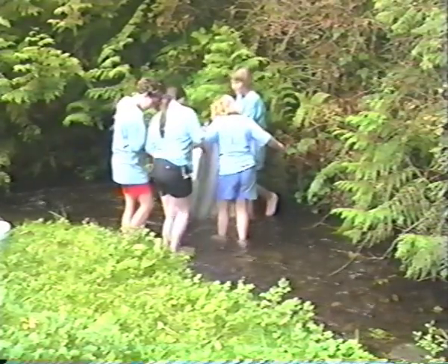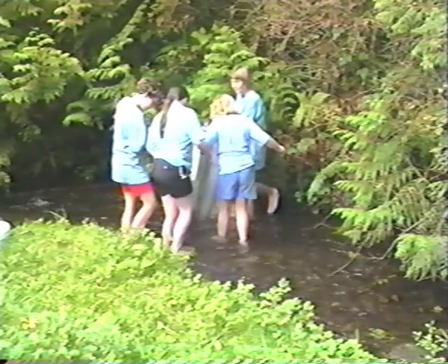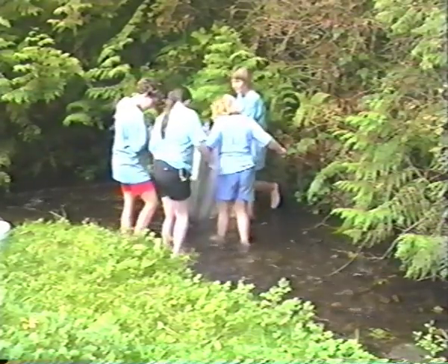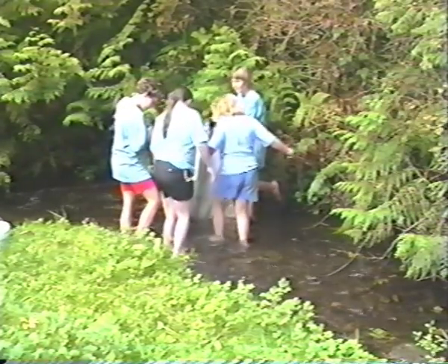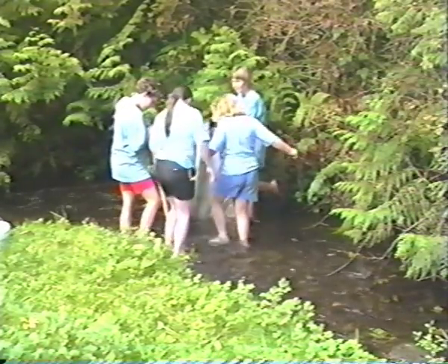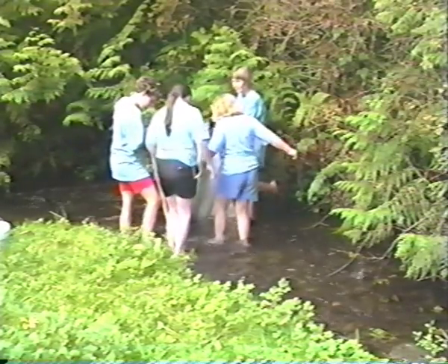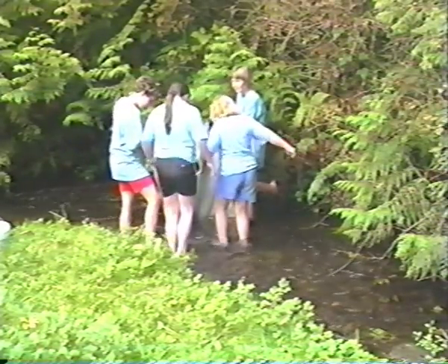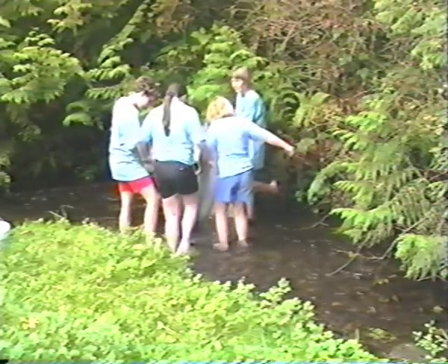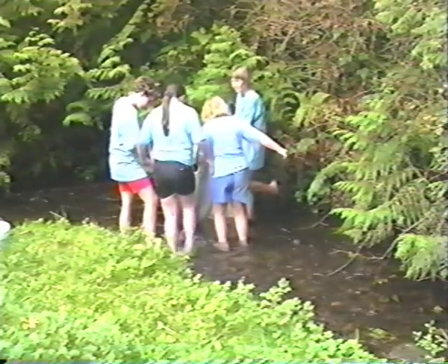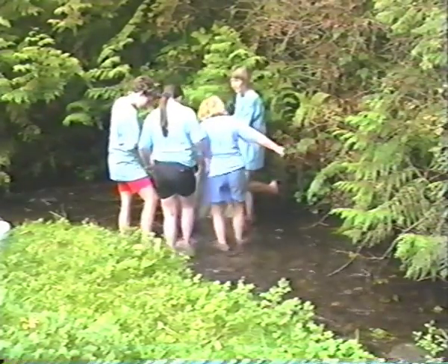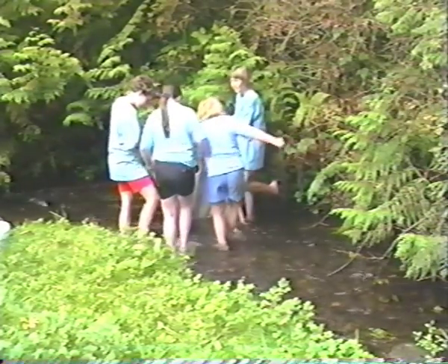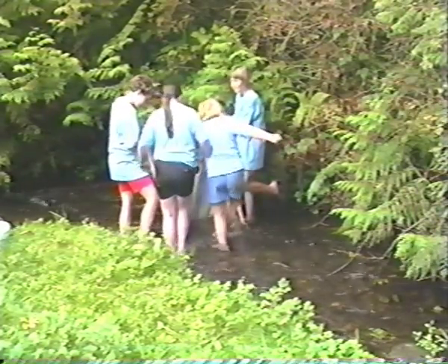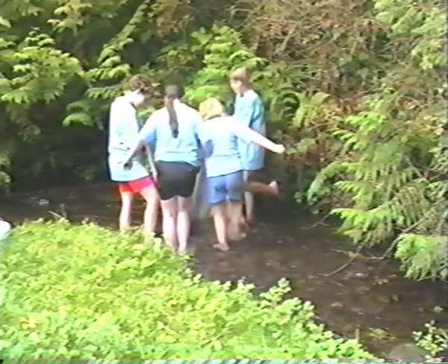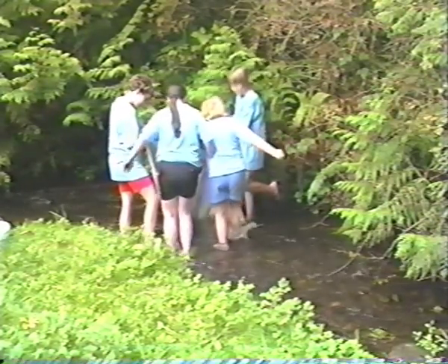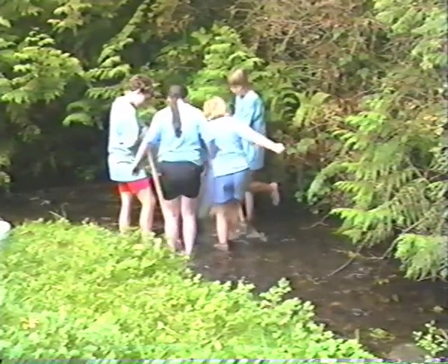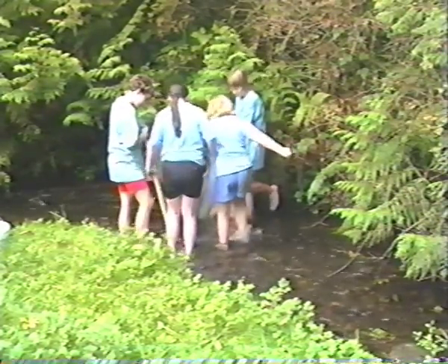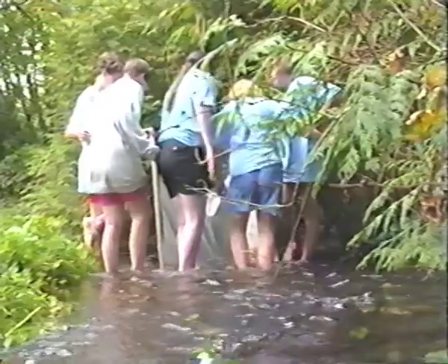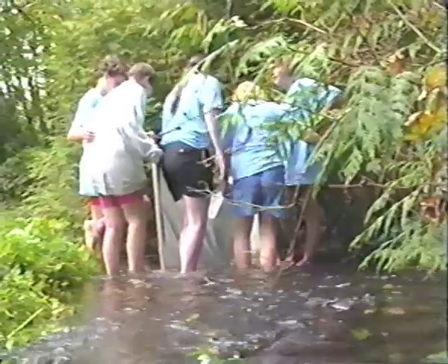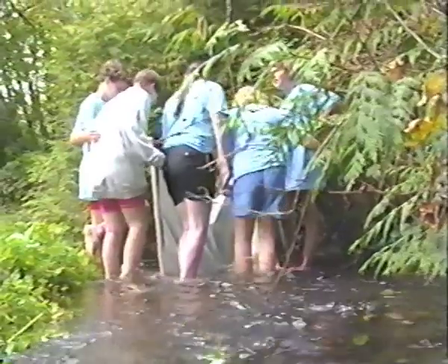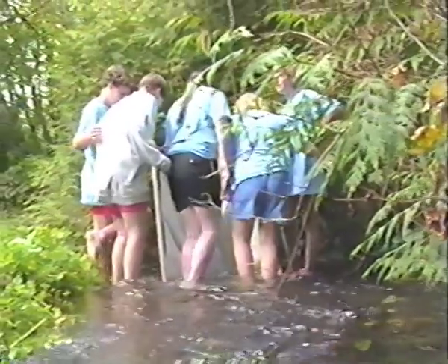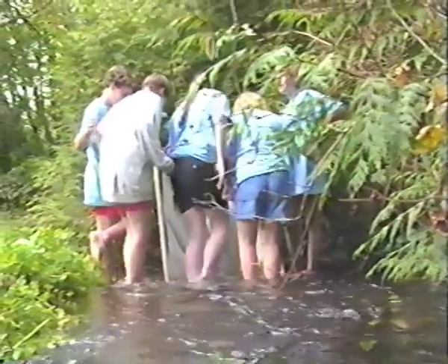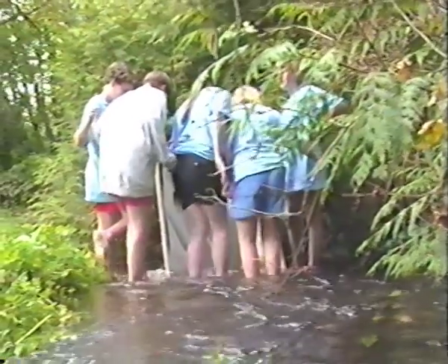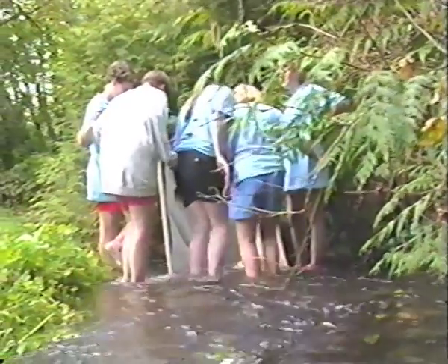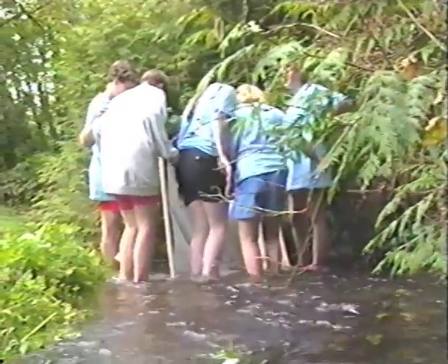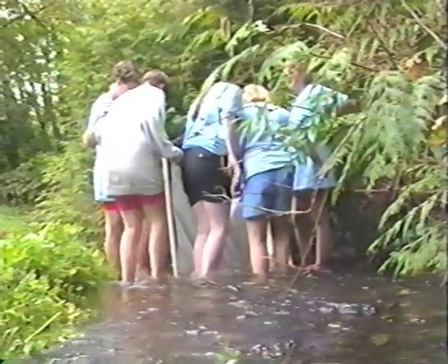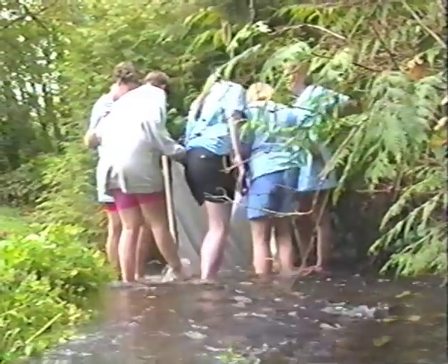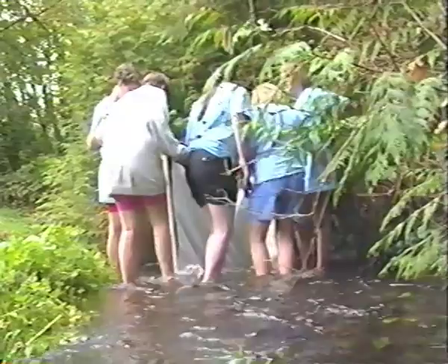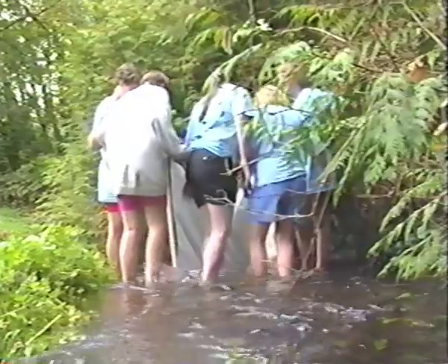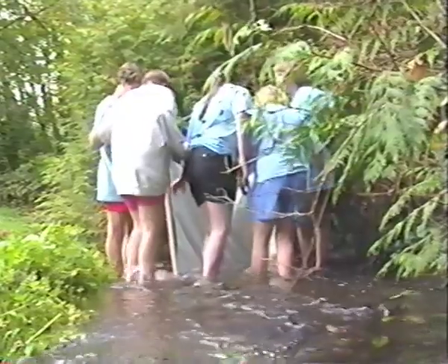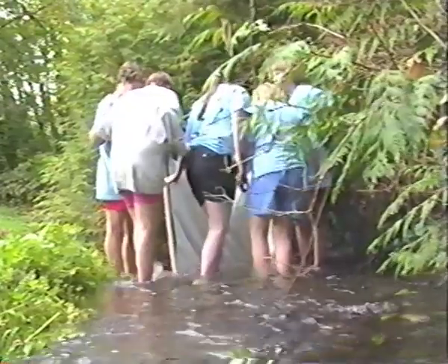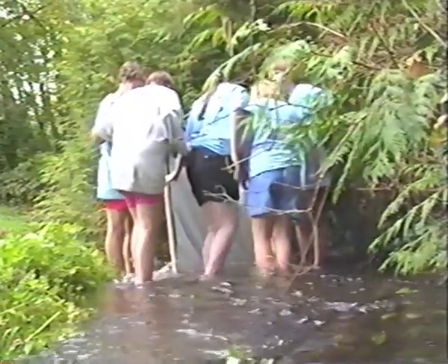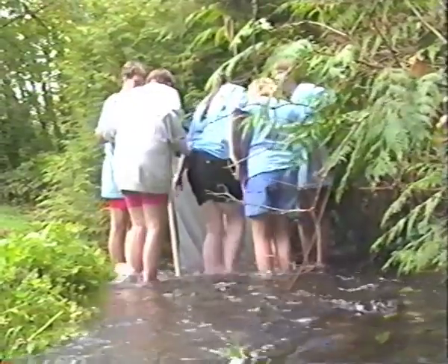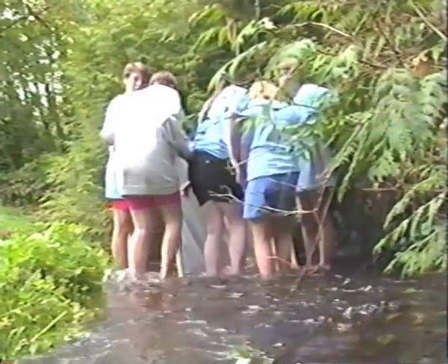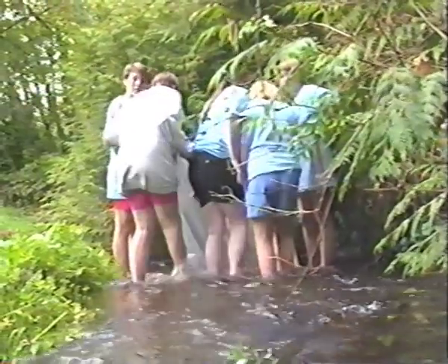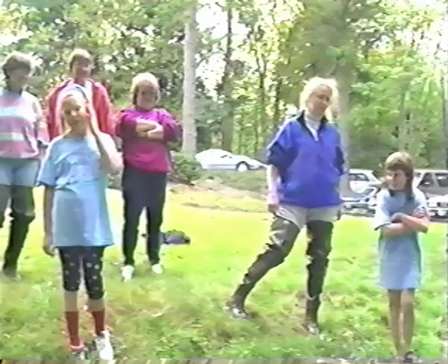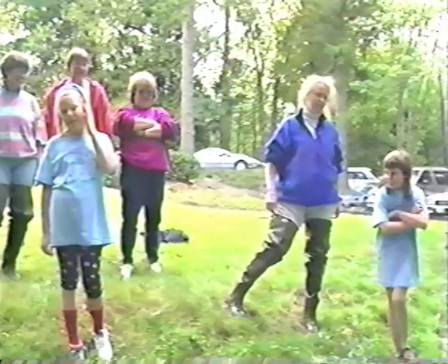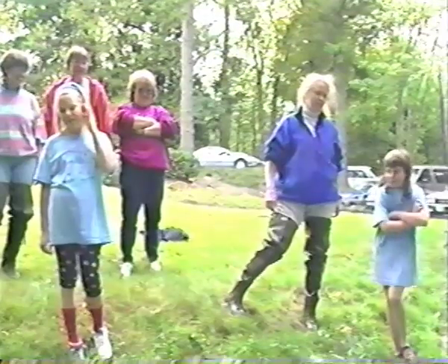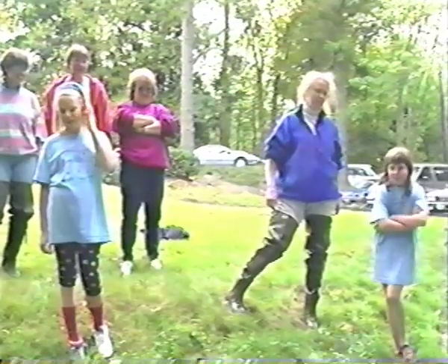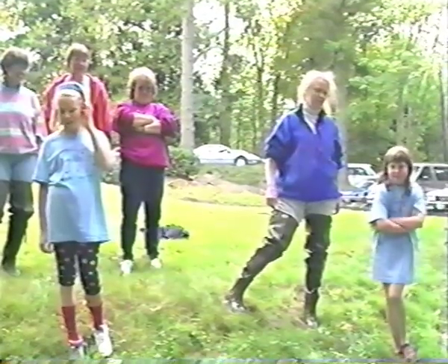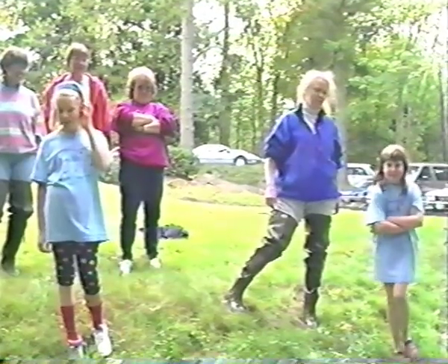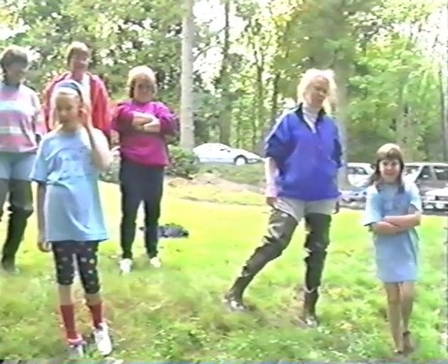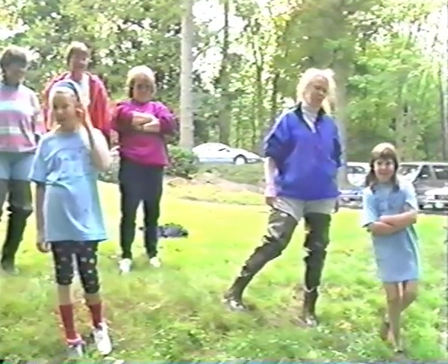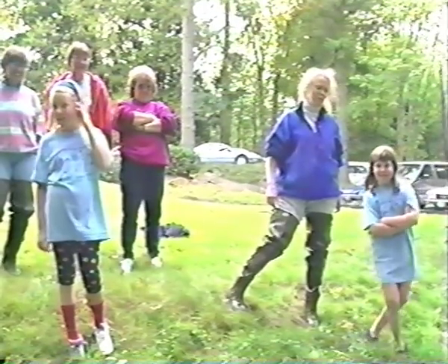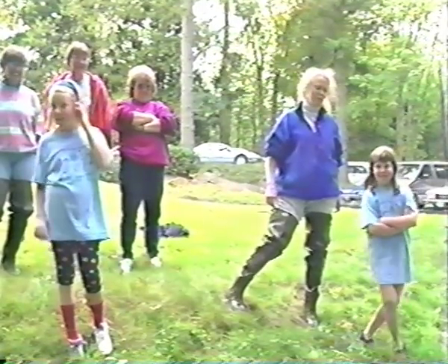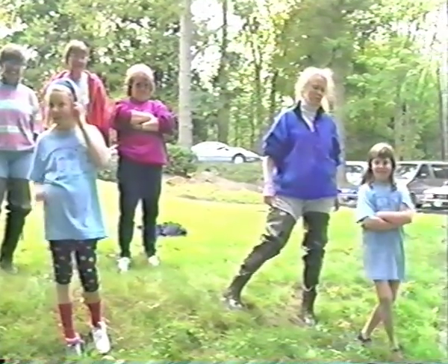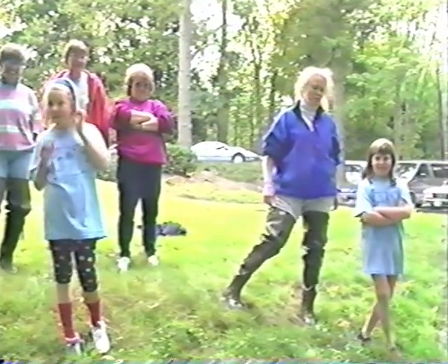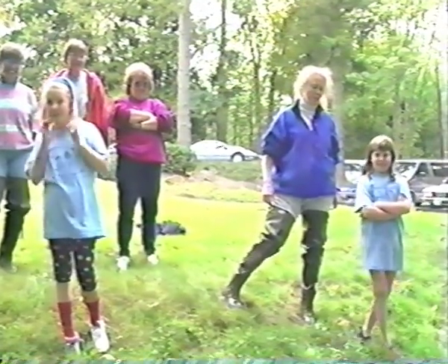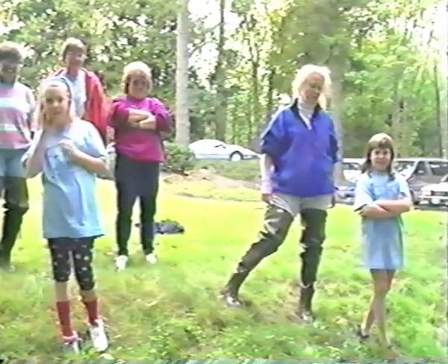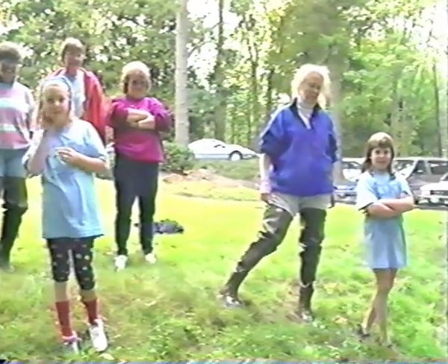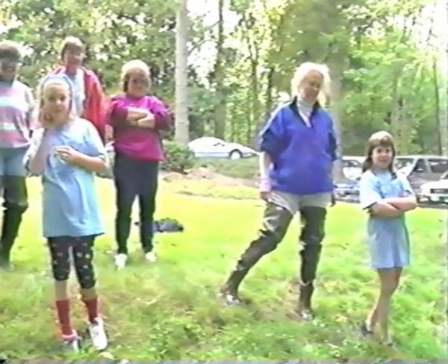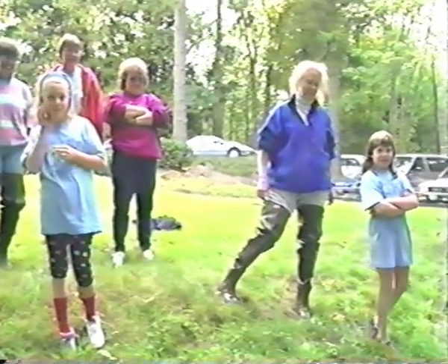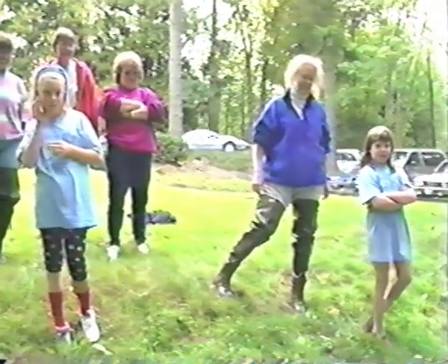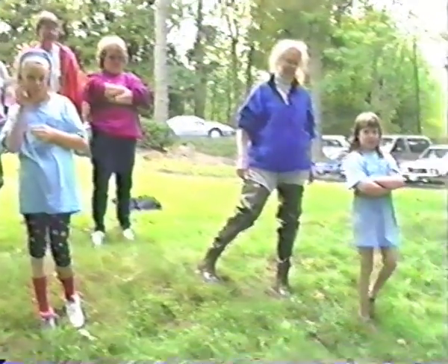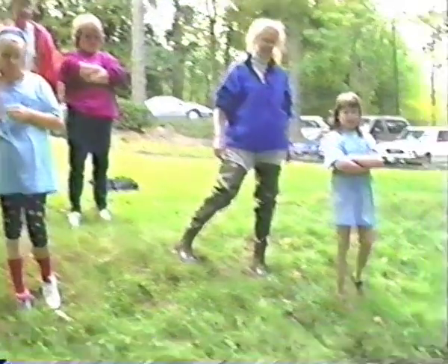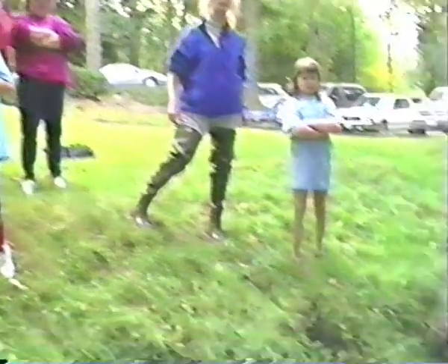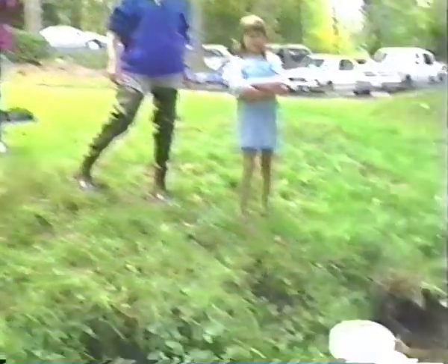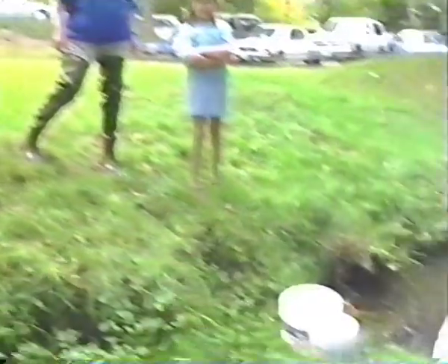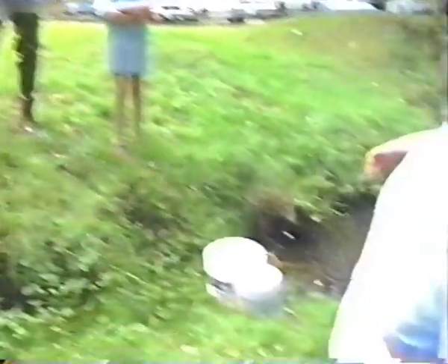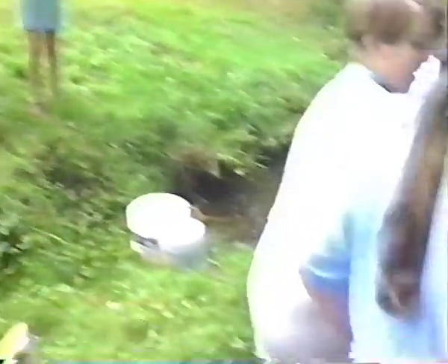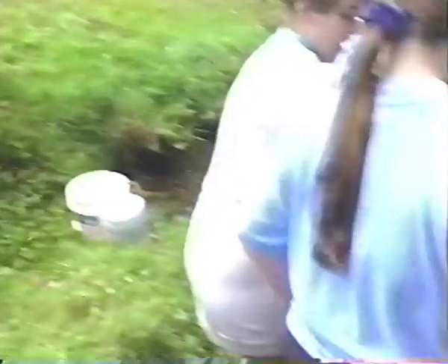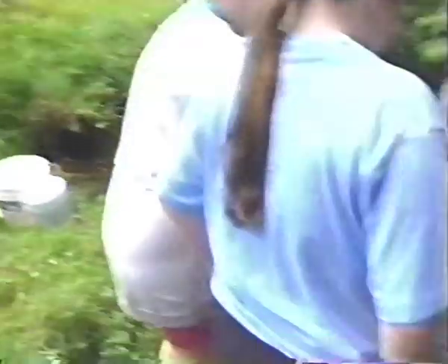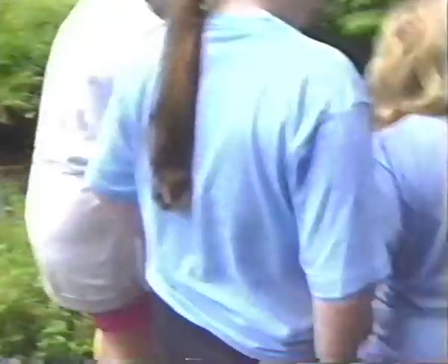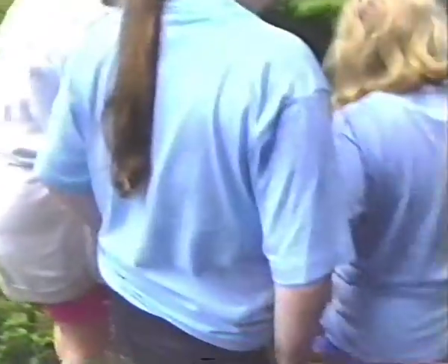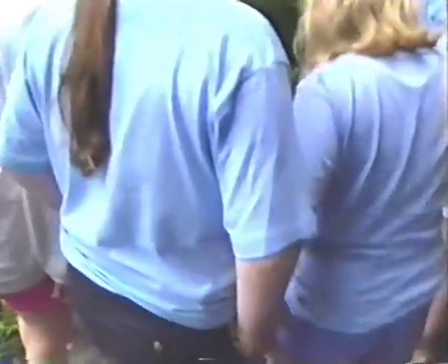It was really fun learning how to do the kick net survey, and now we can really help protect our streams. I hope you enjoyed learning about stream bugs, and I hope you'll become a stream watcher and help us protect our water. Have fun!